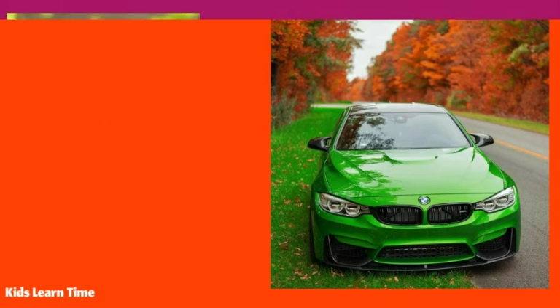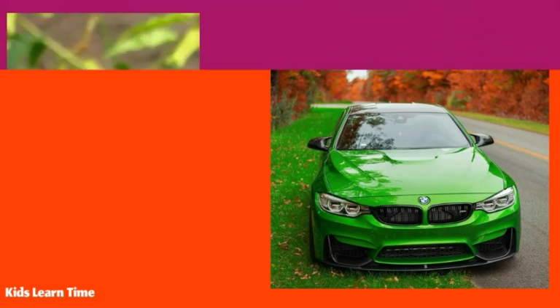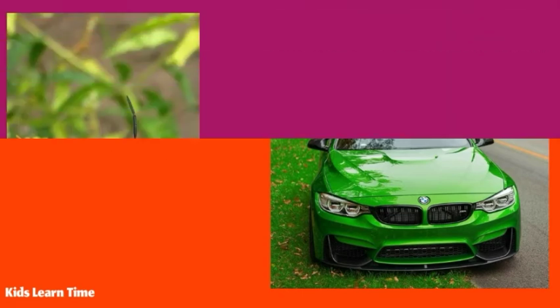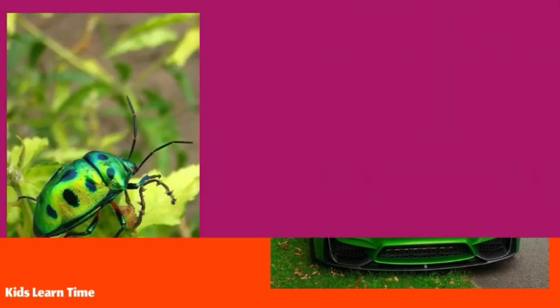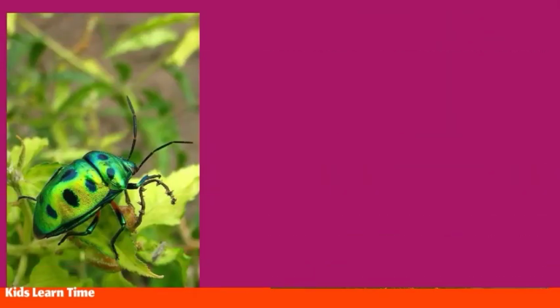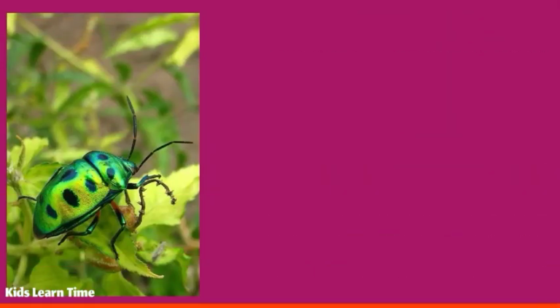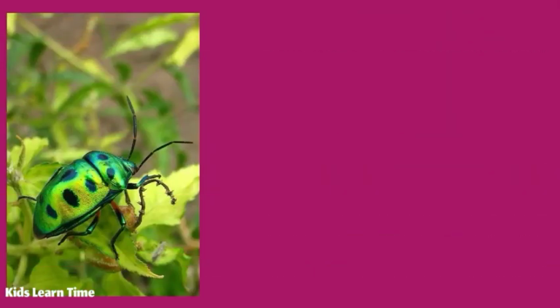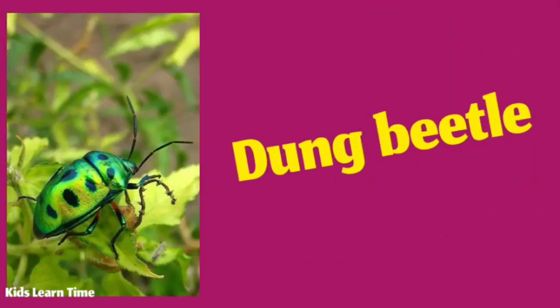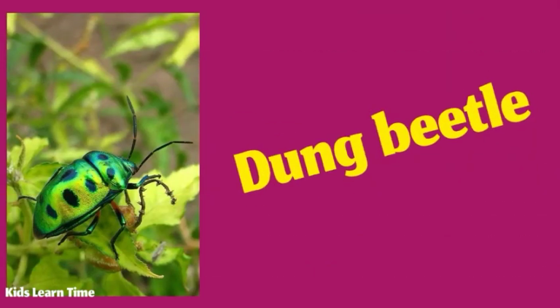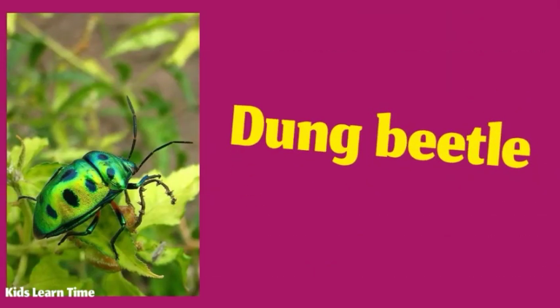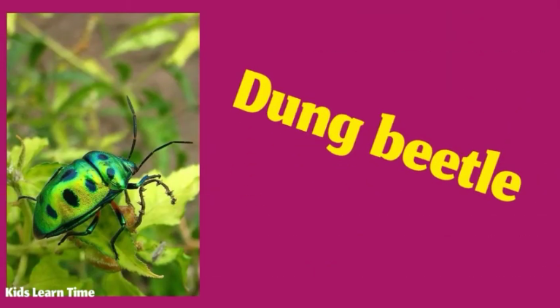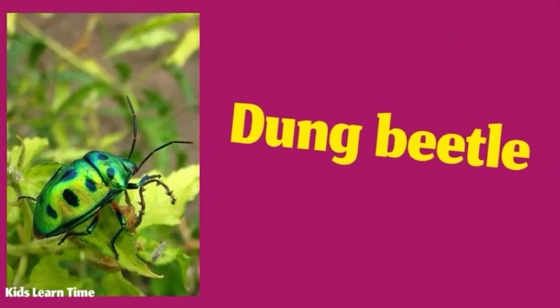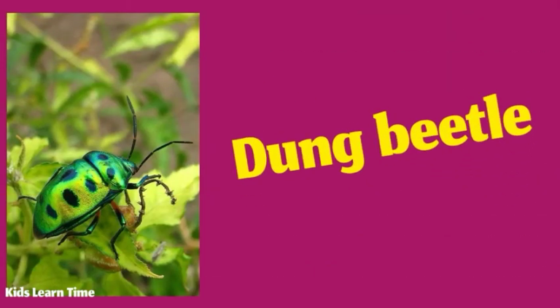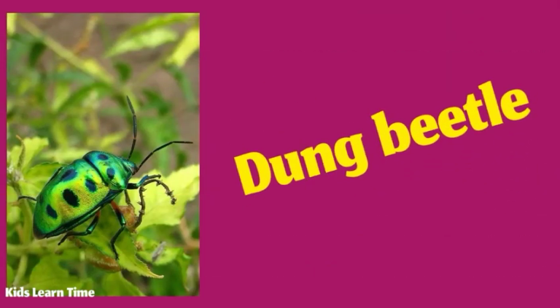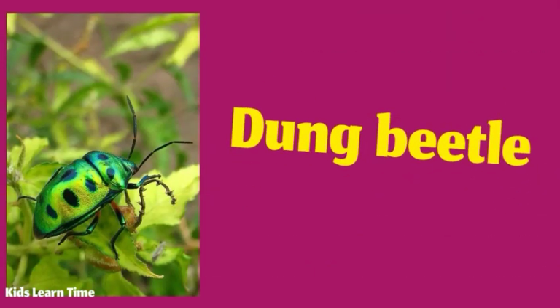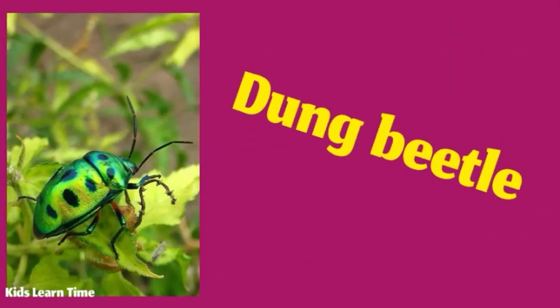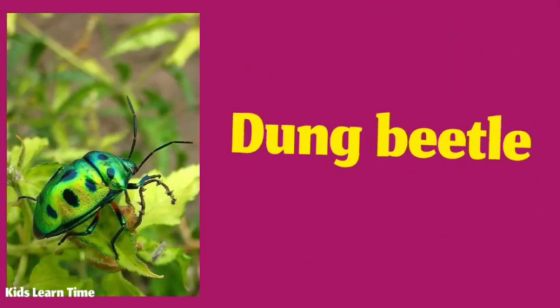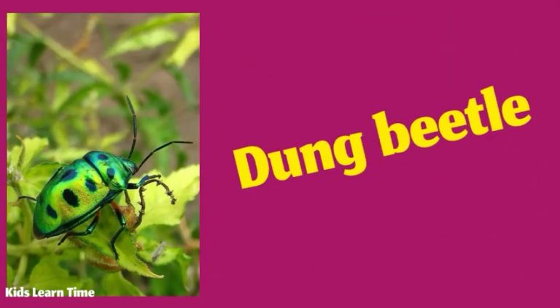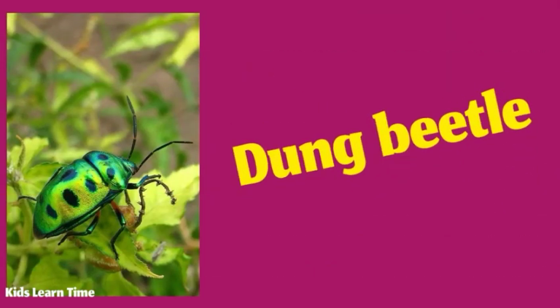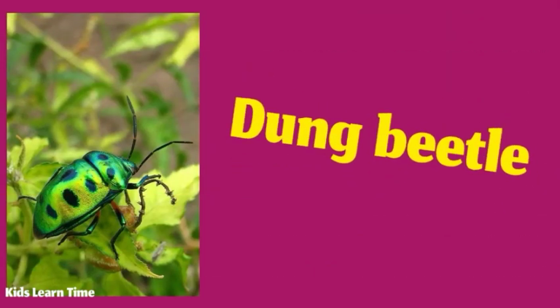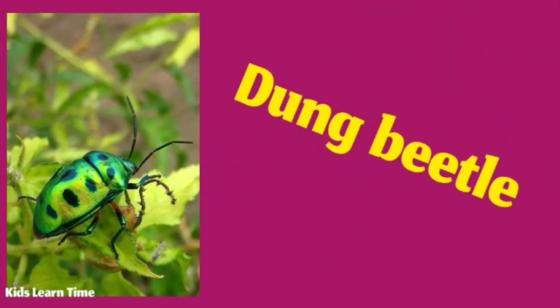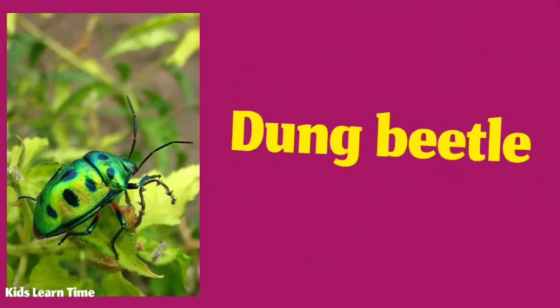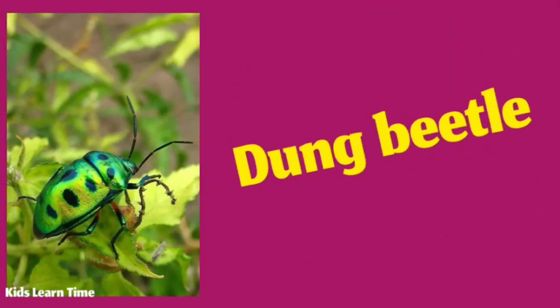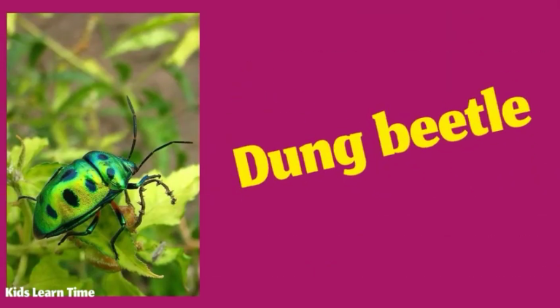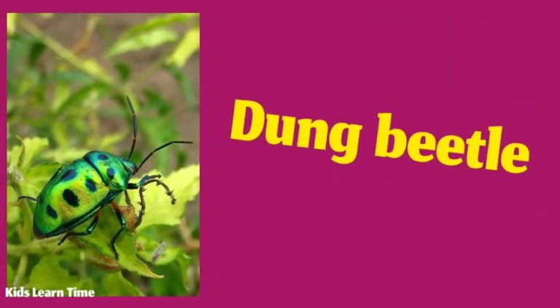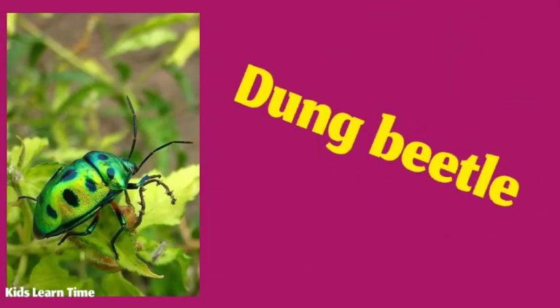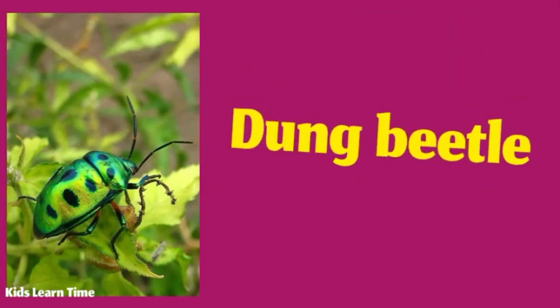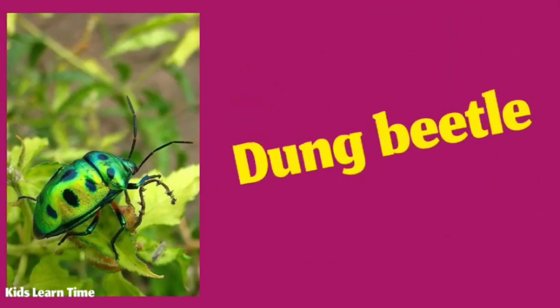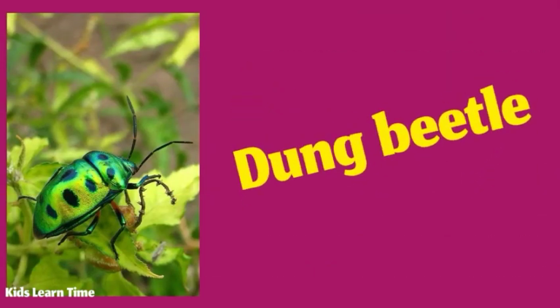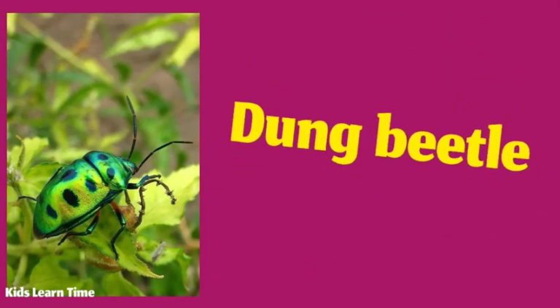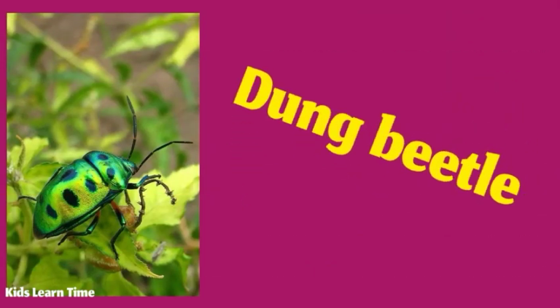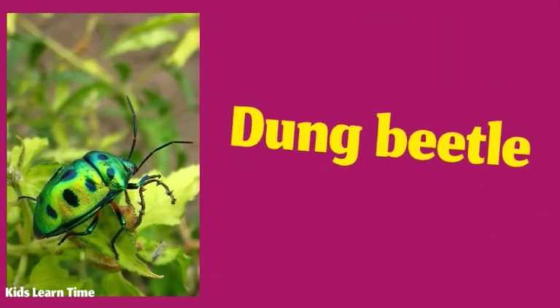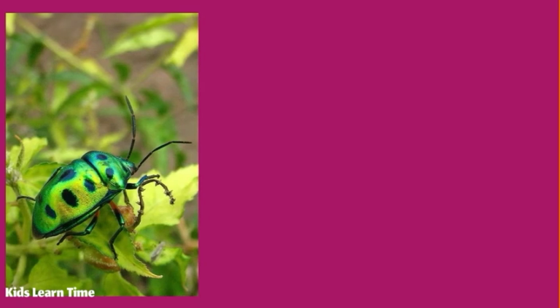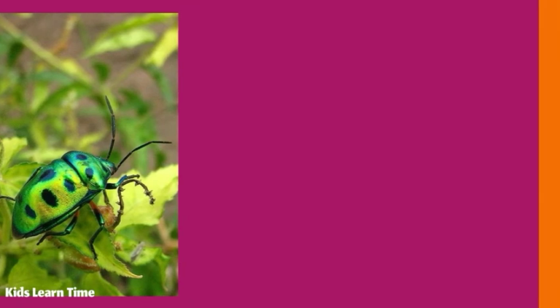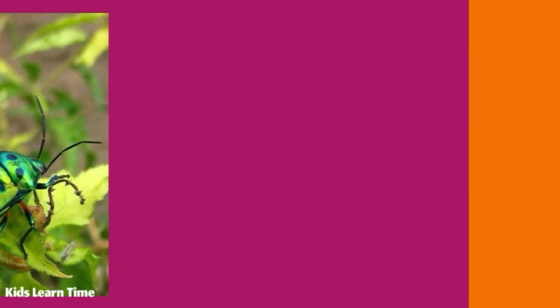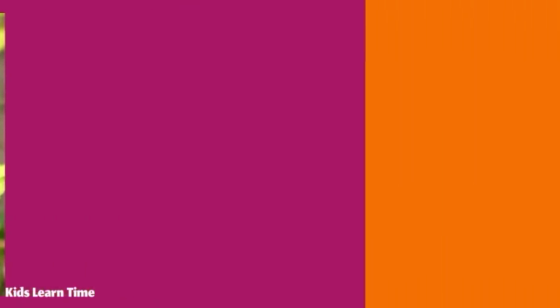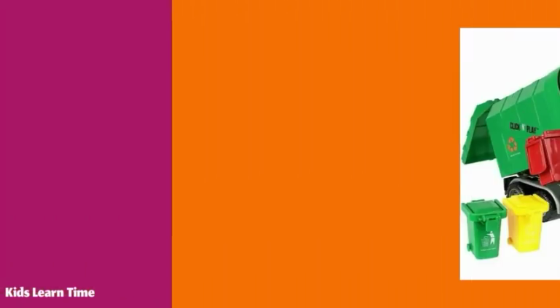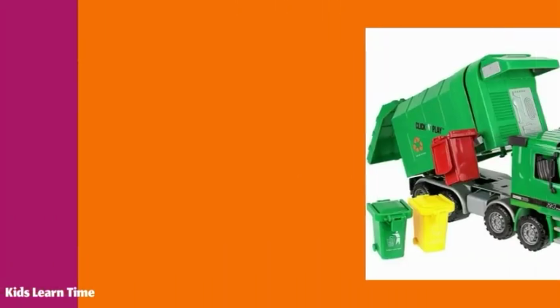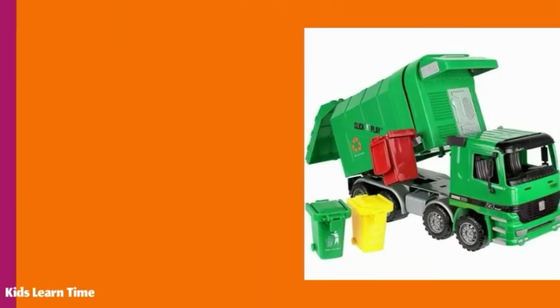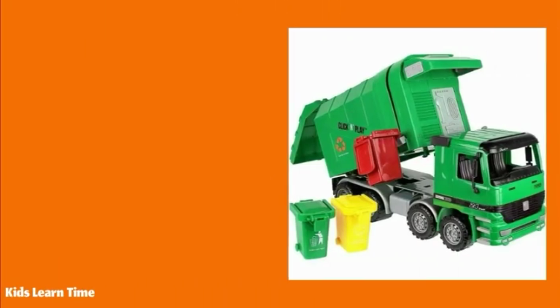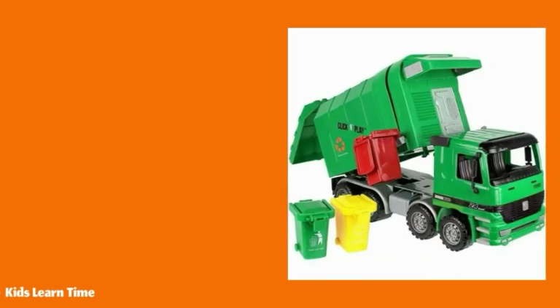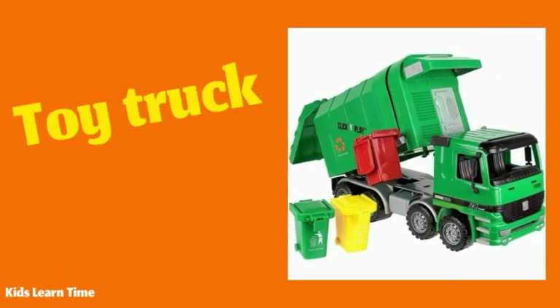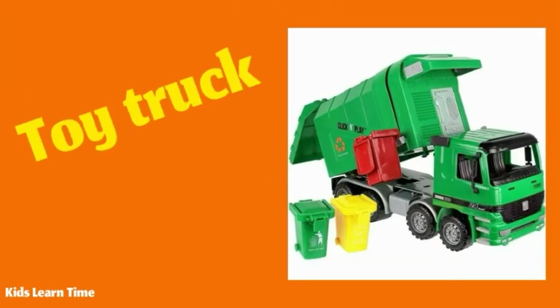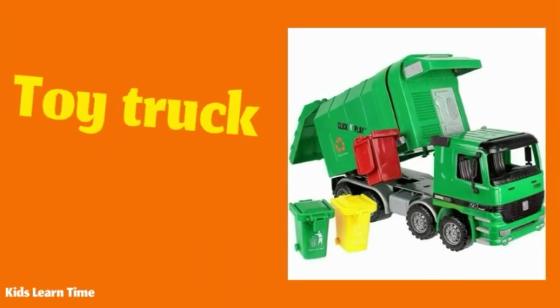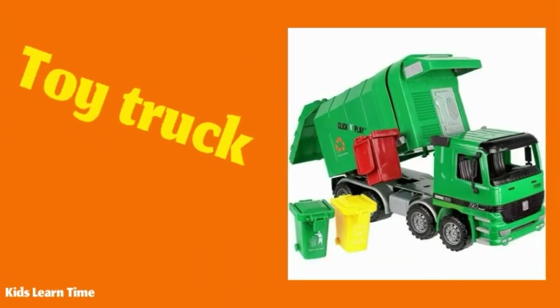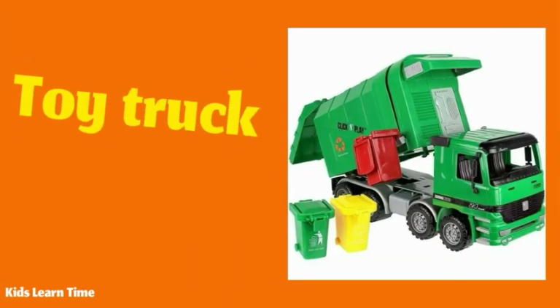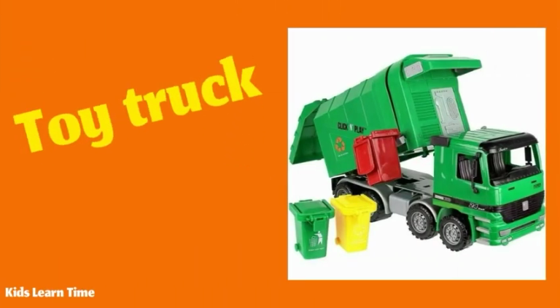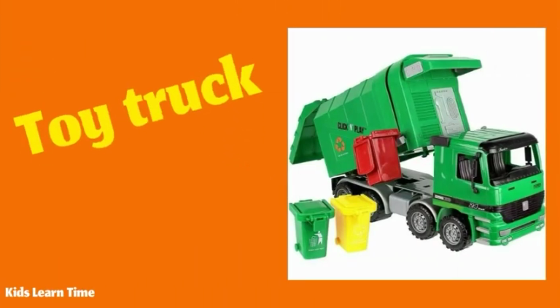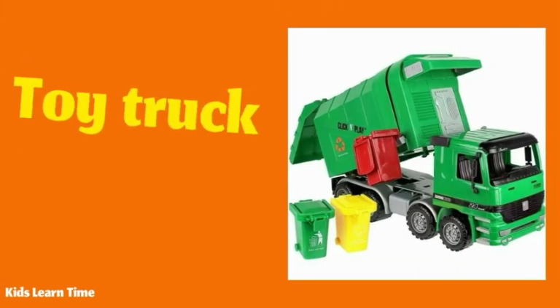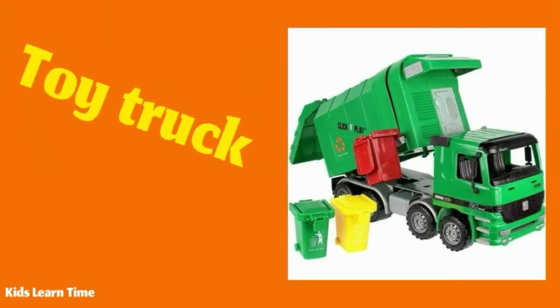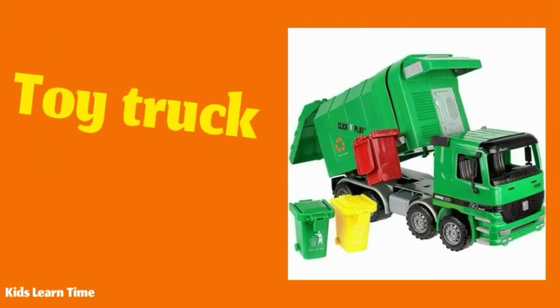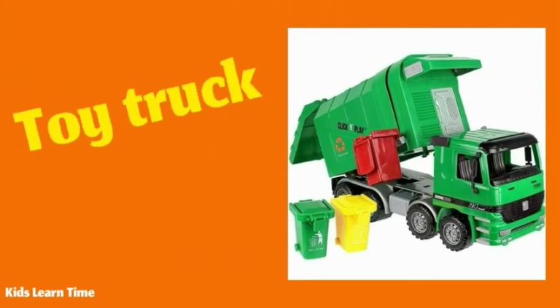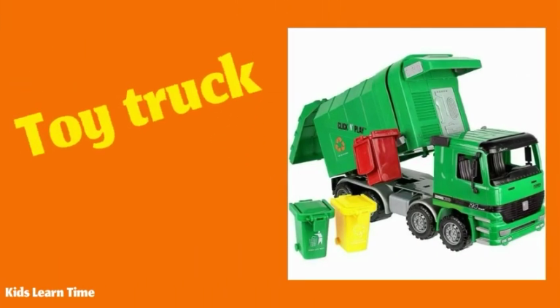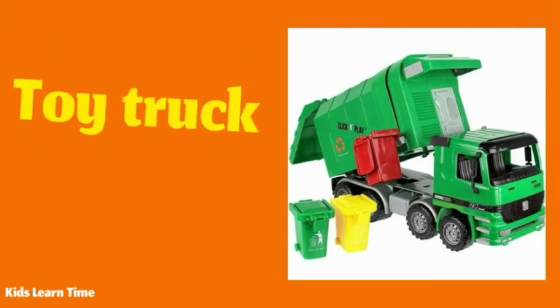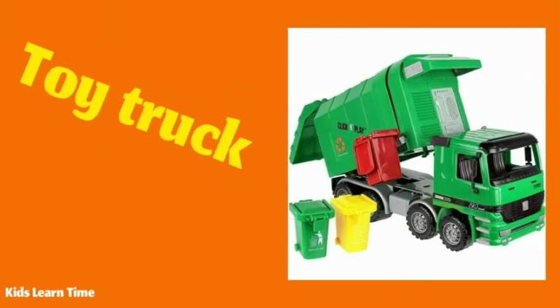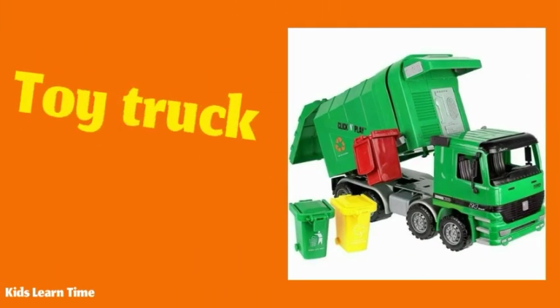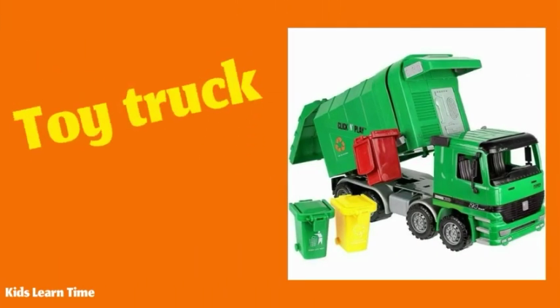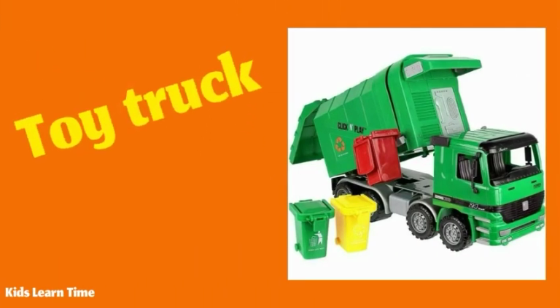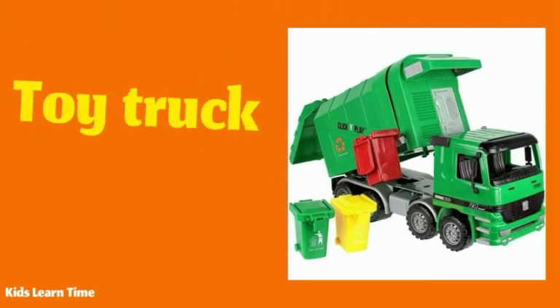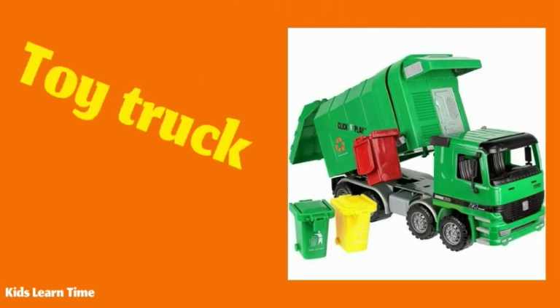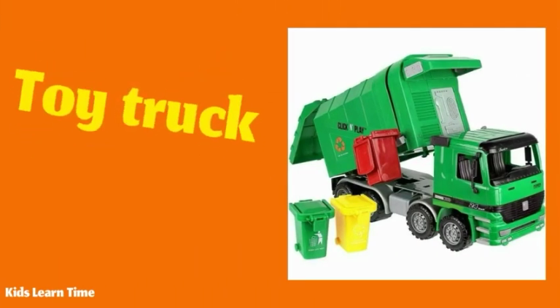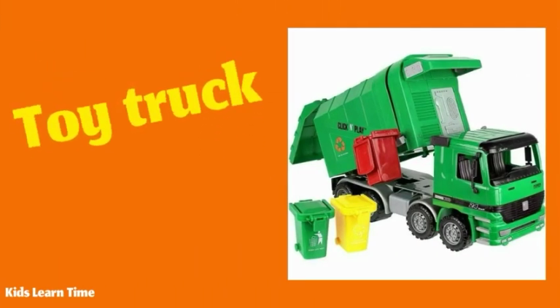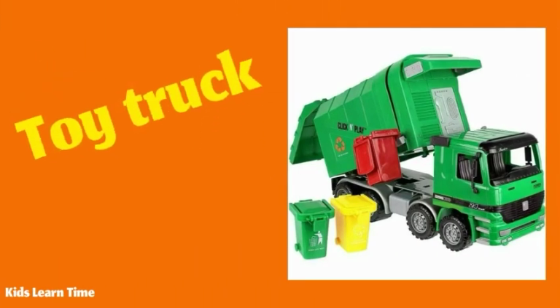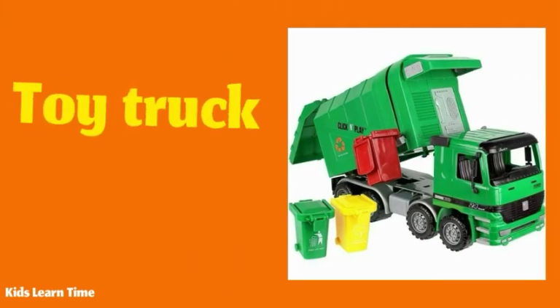Some dung beetles are green. My little brother has a green toy truck.